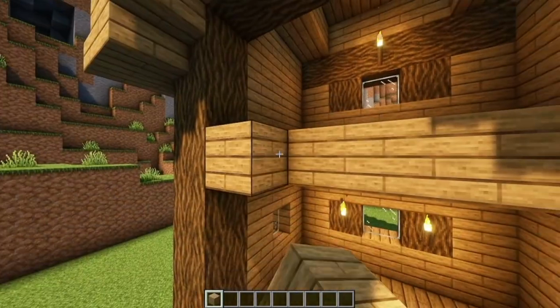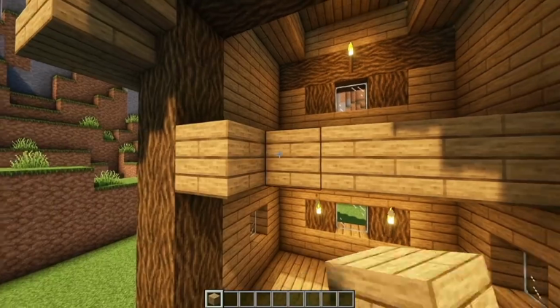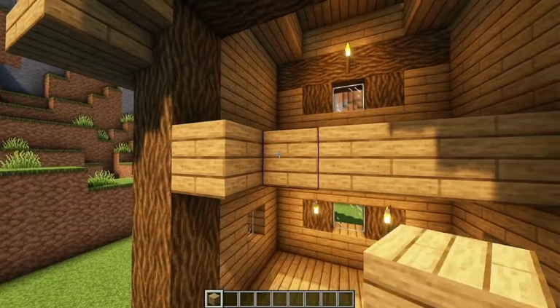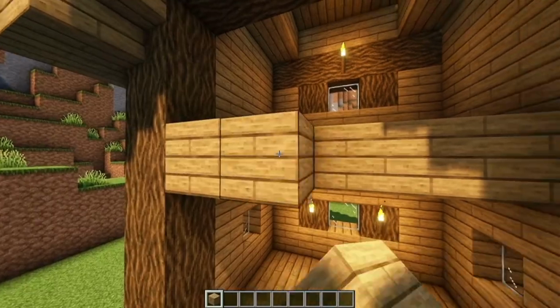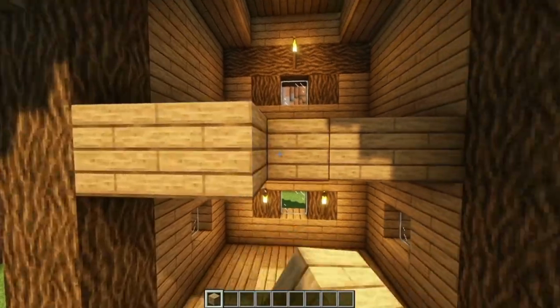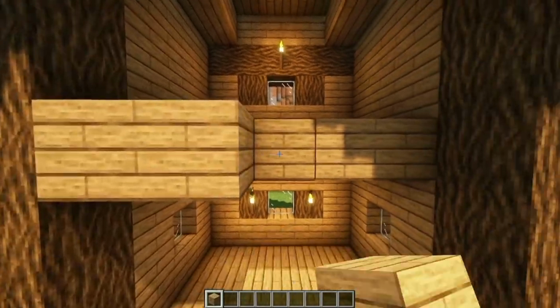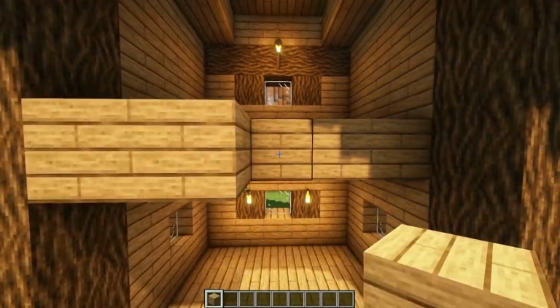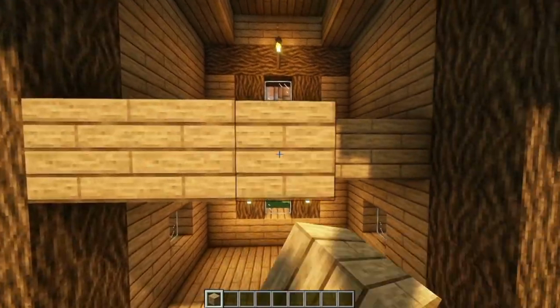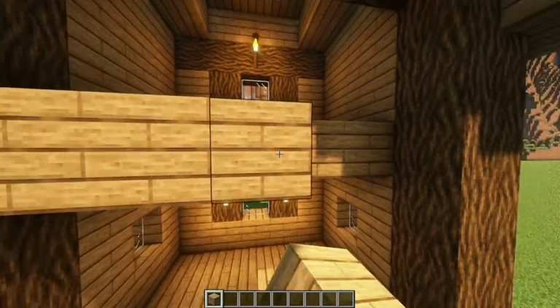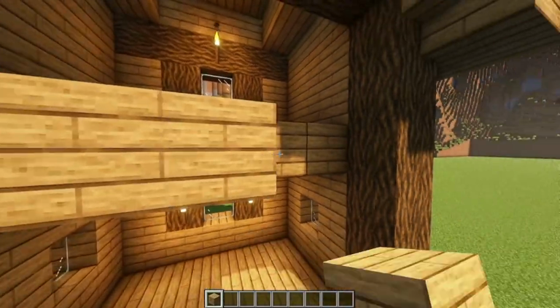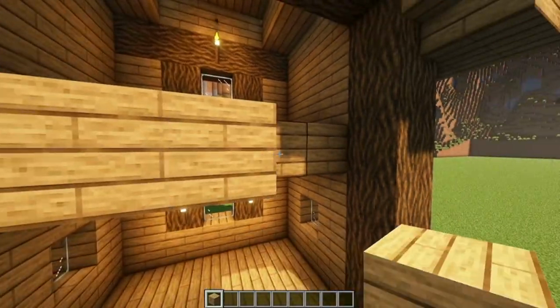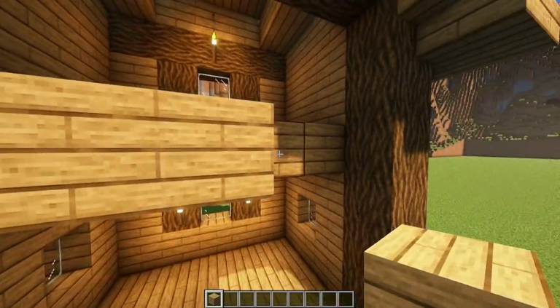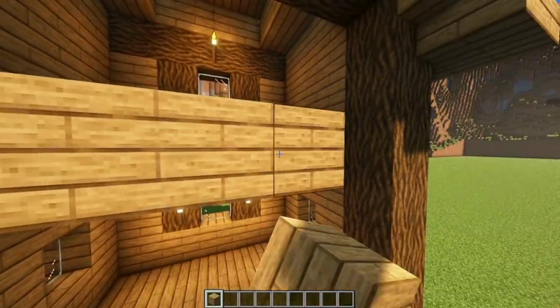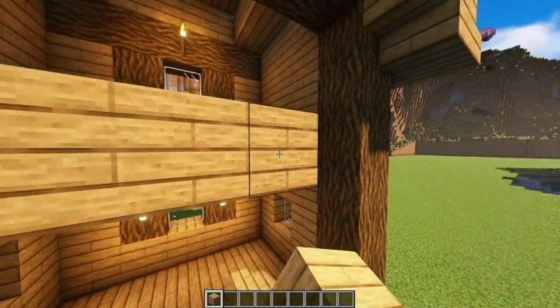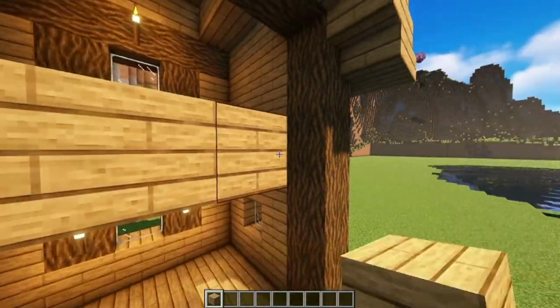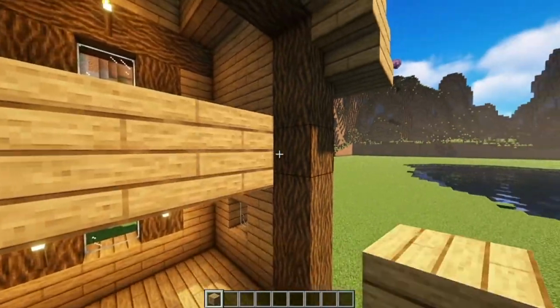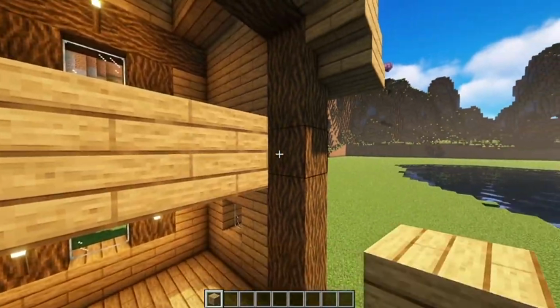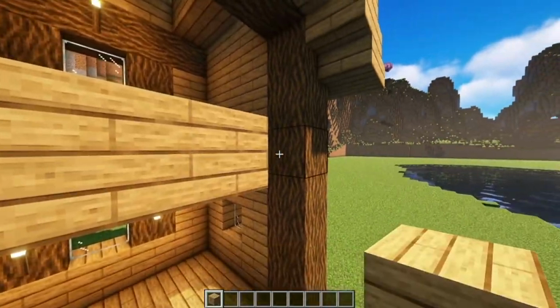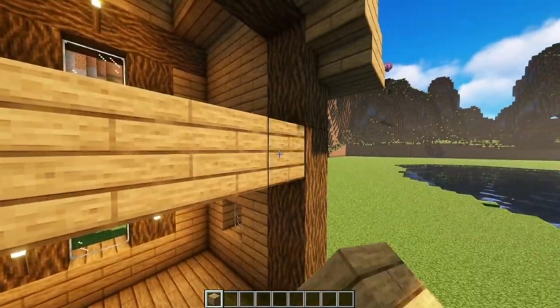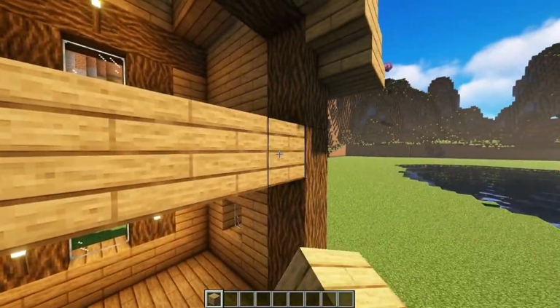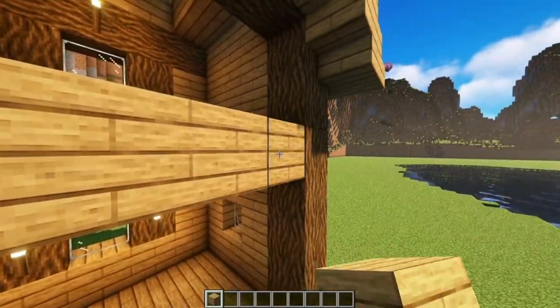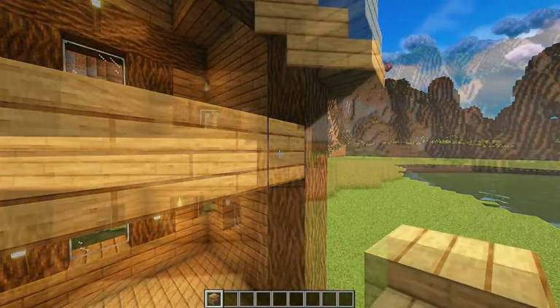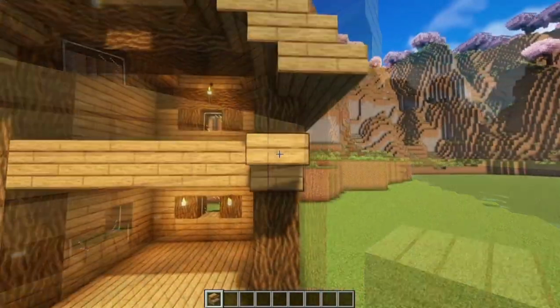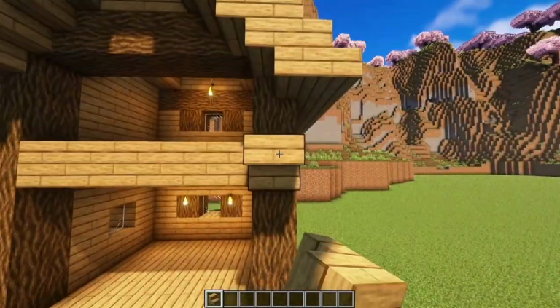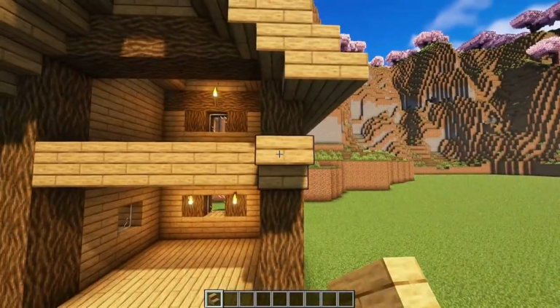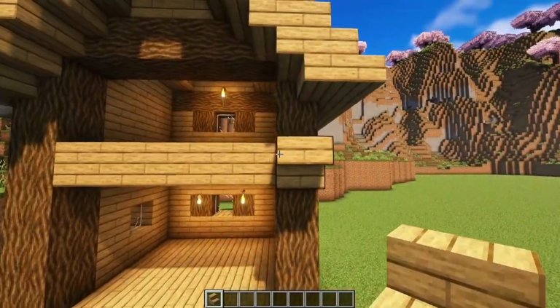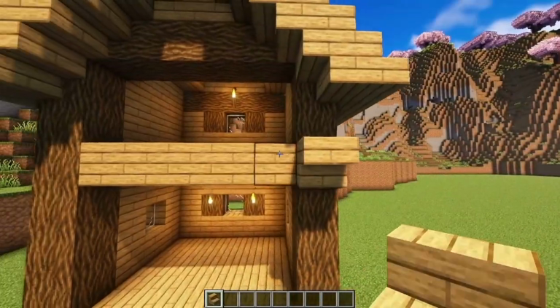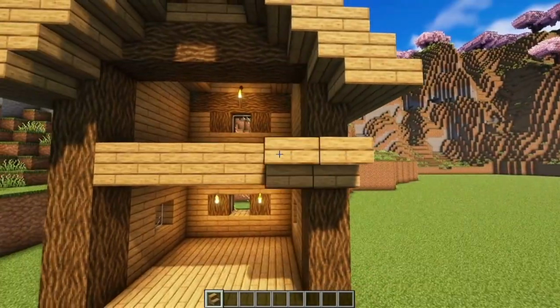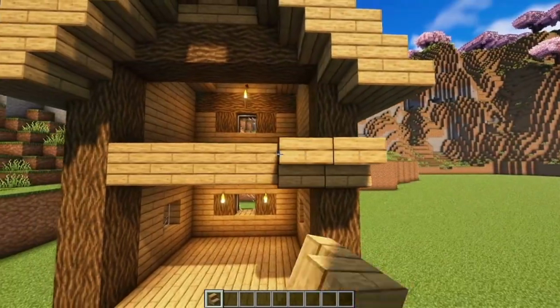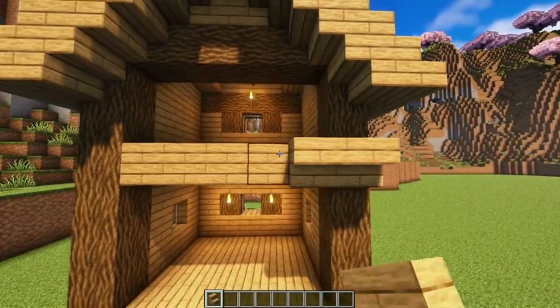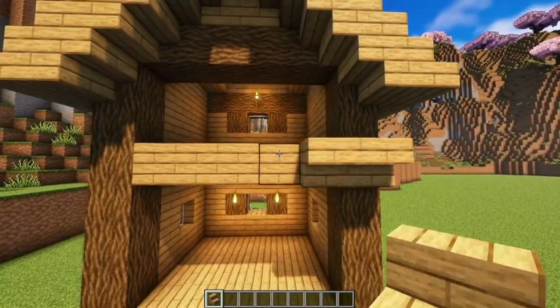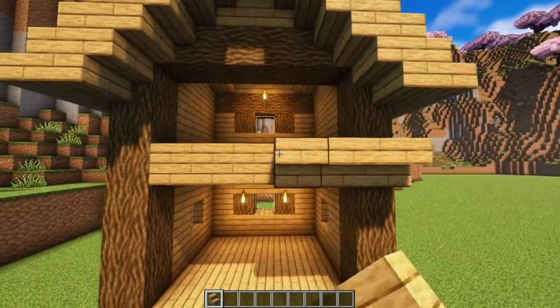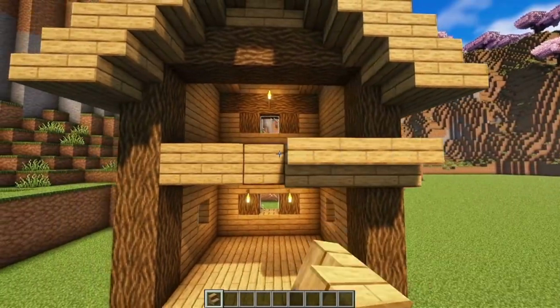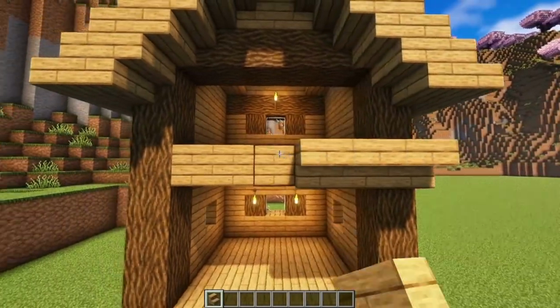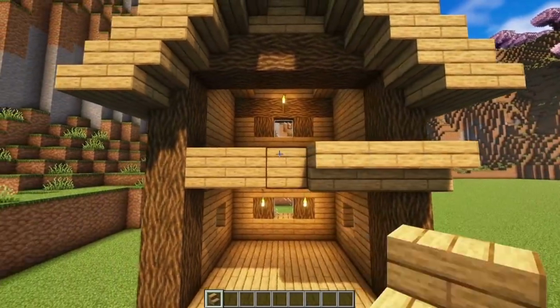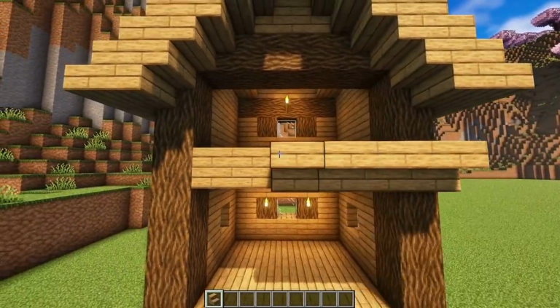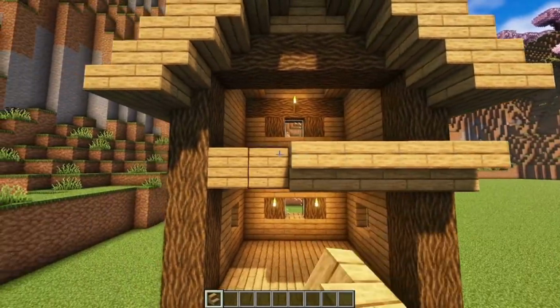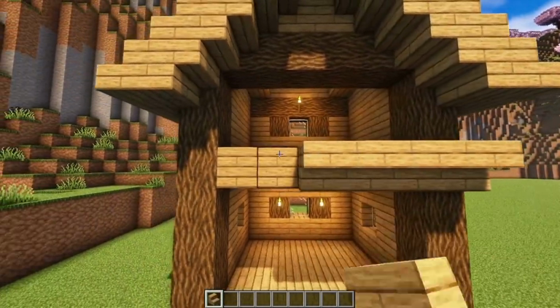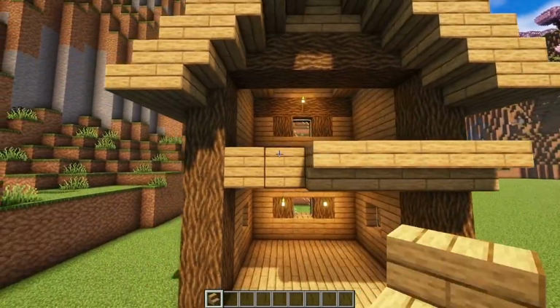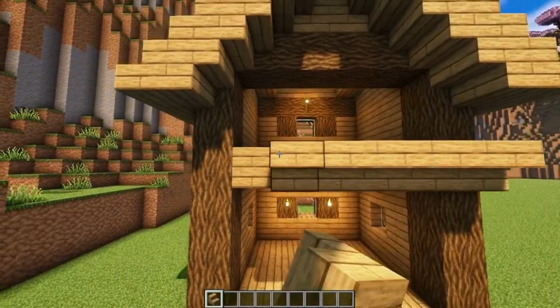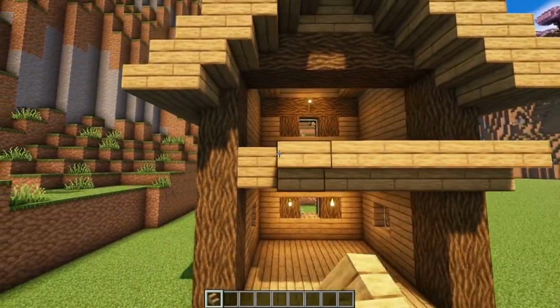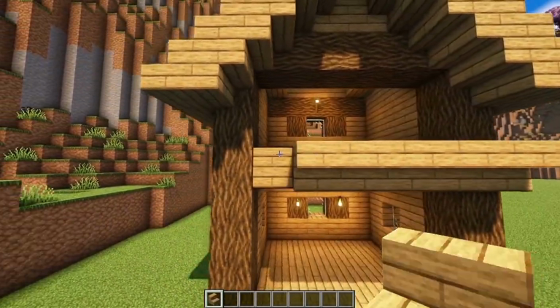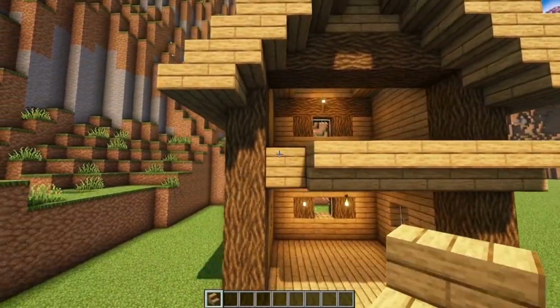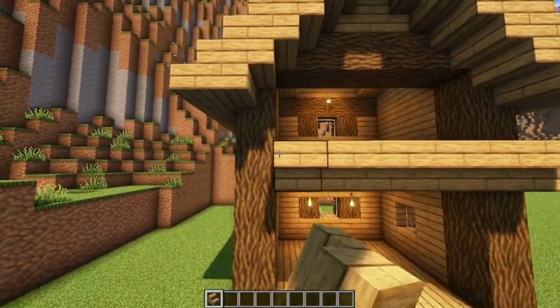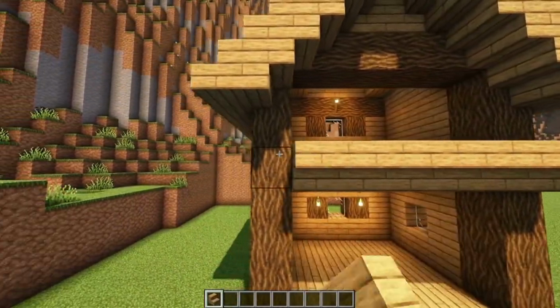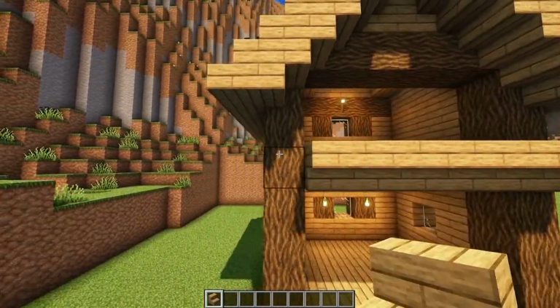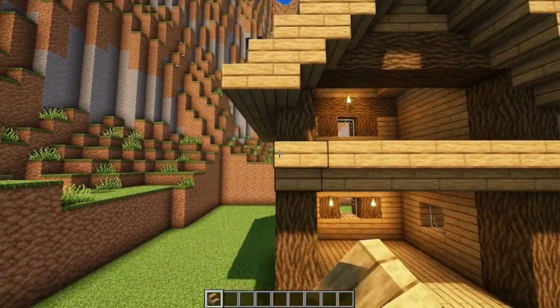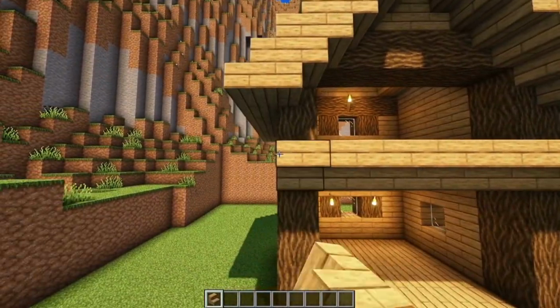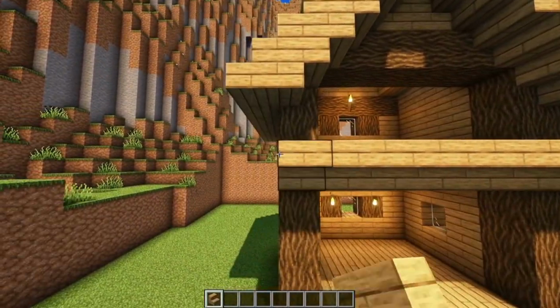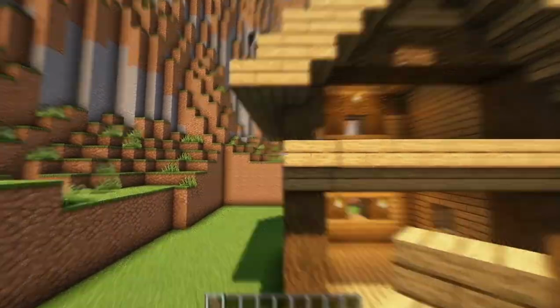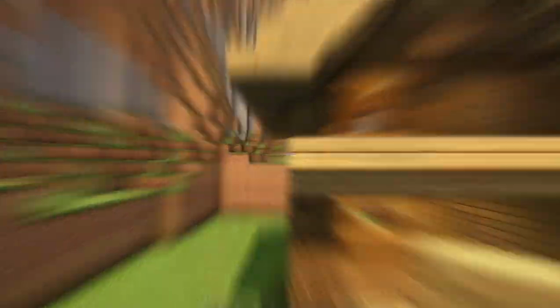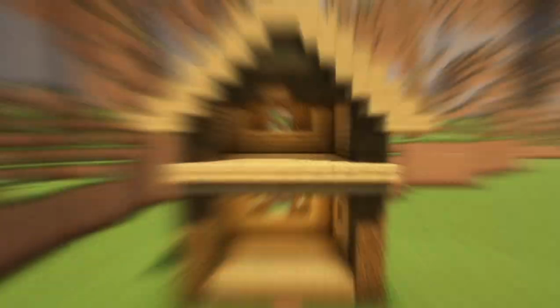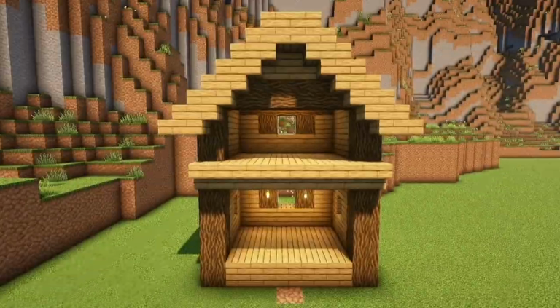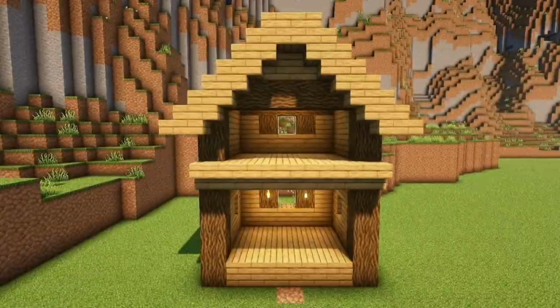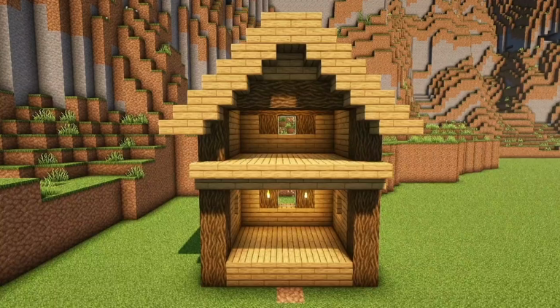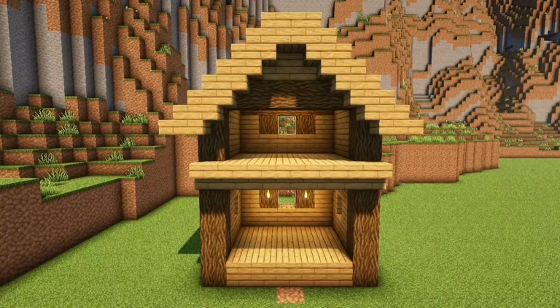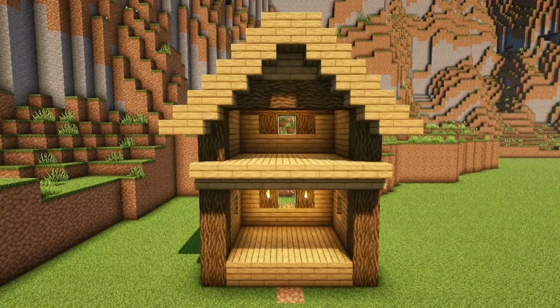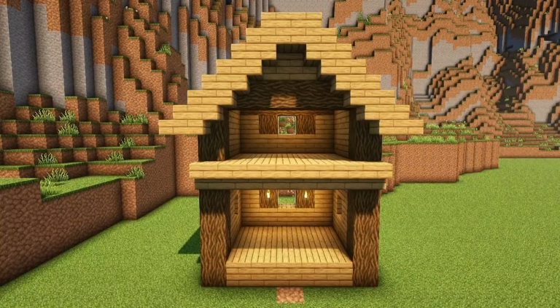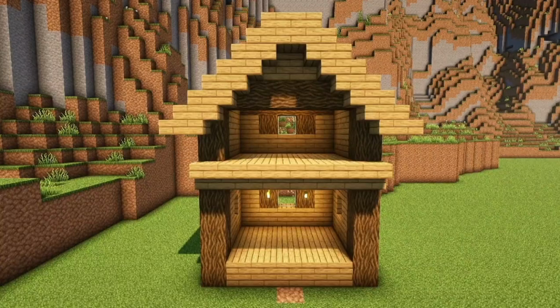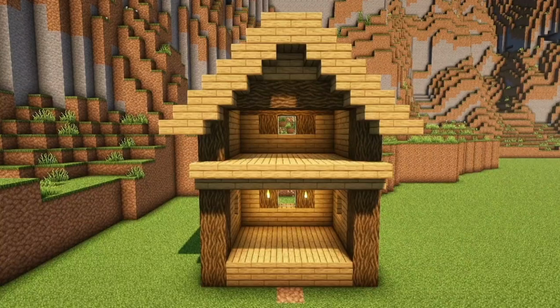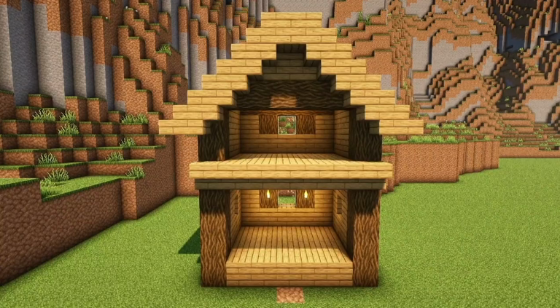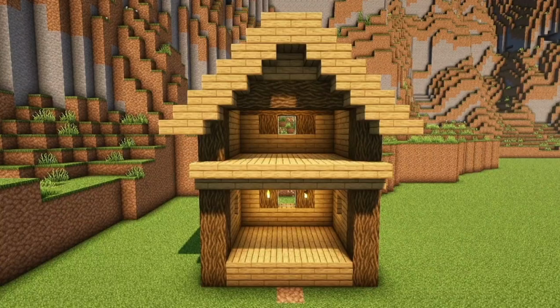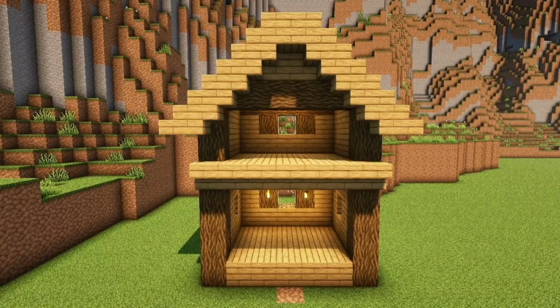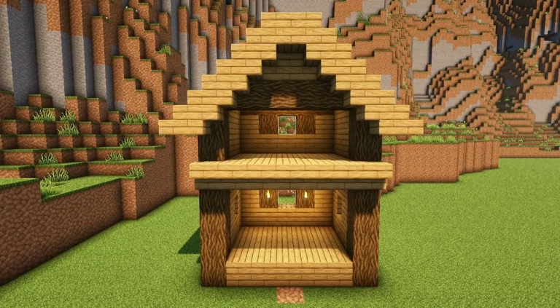Don't forget to add a torch on the second floor. Some Oak Planks here and some upside down stairs. You should have something like this.